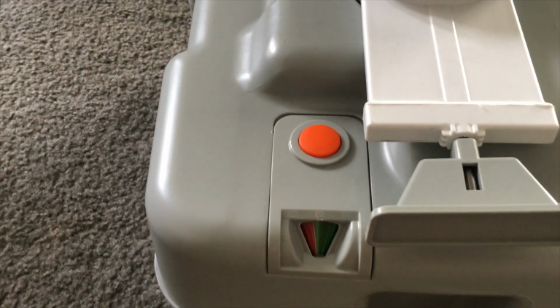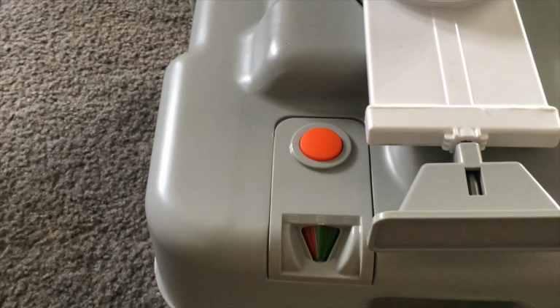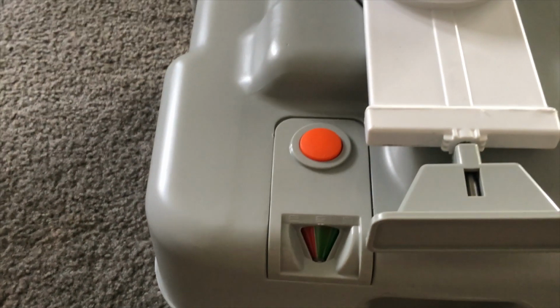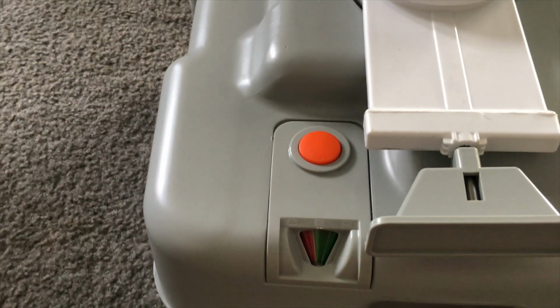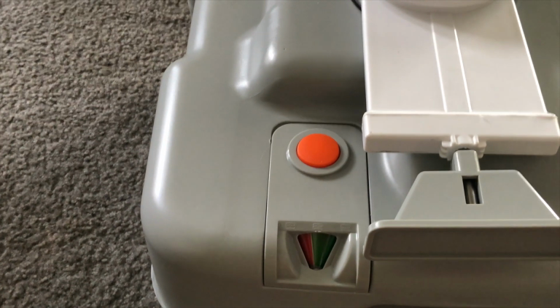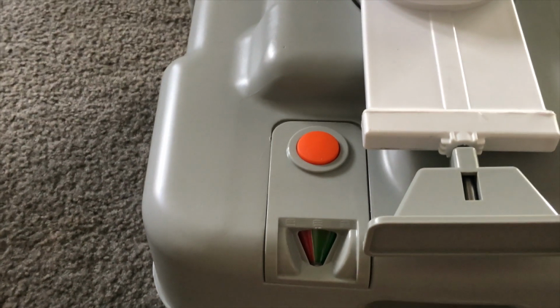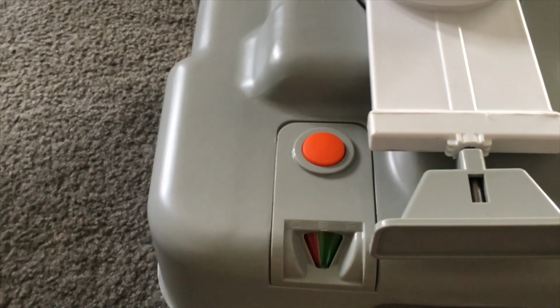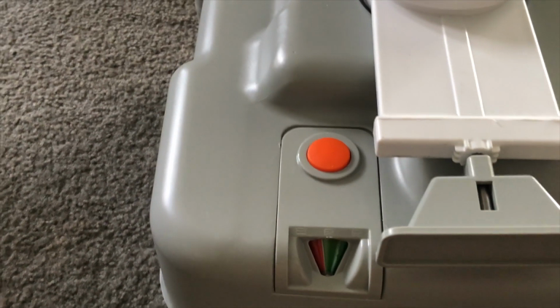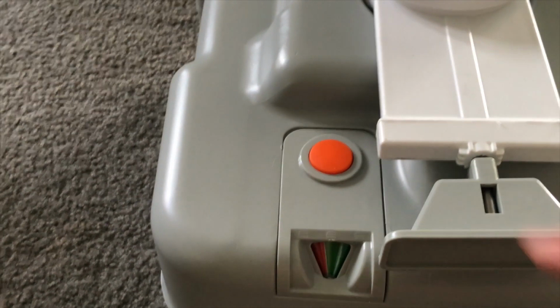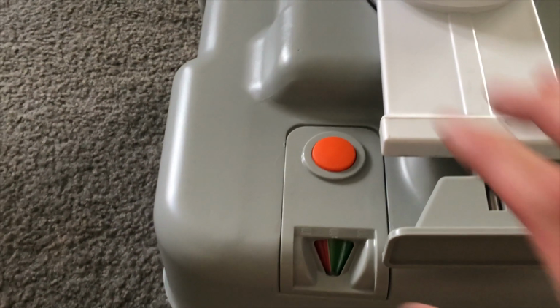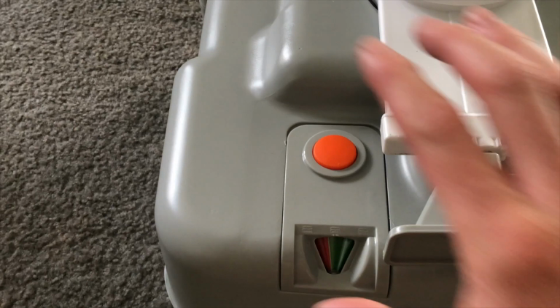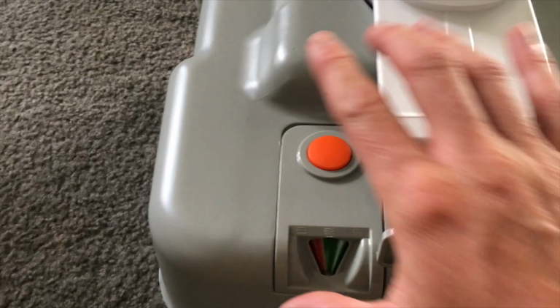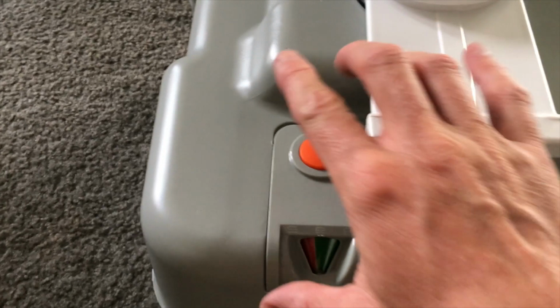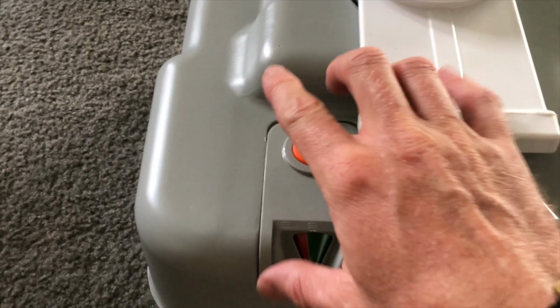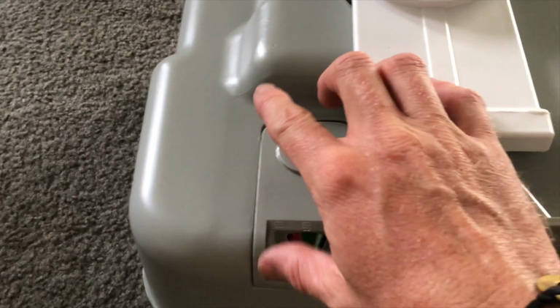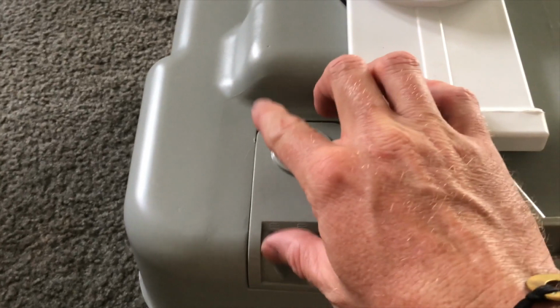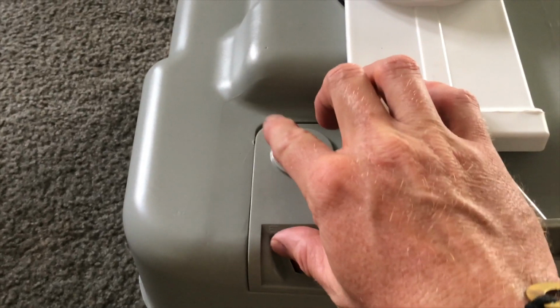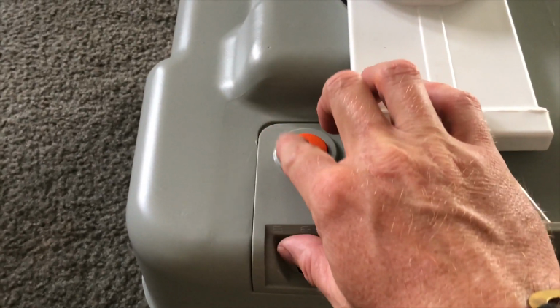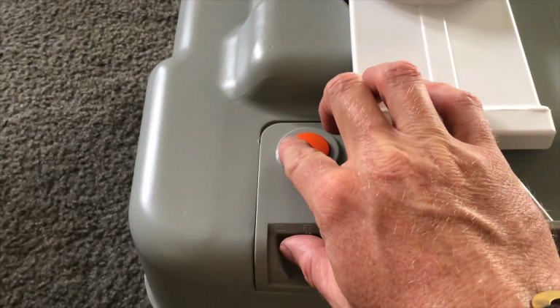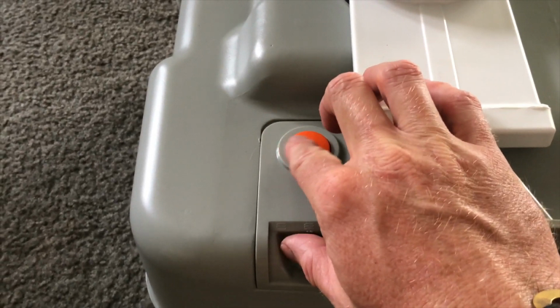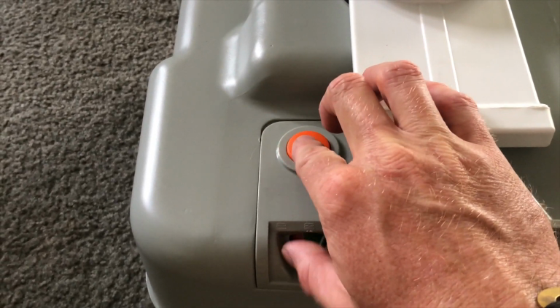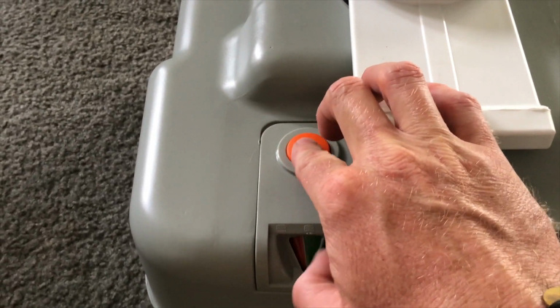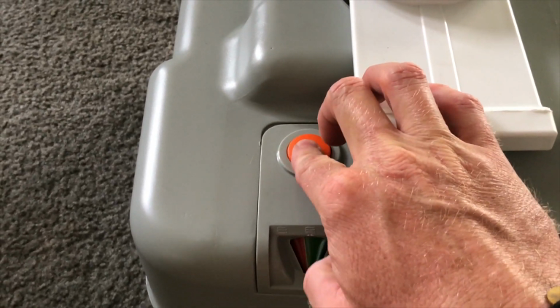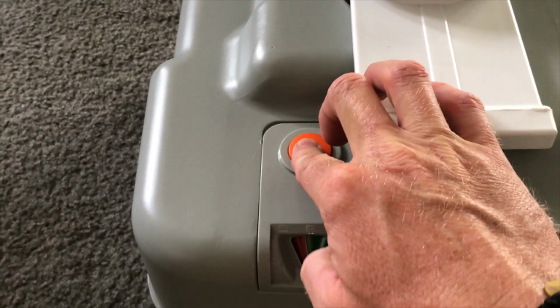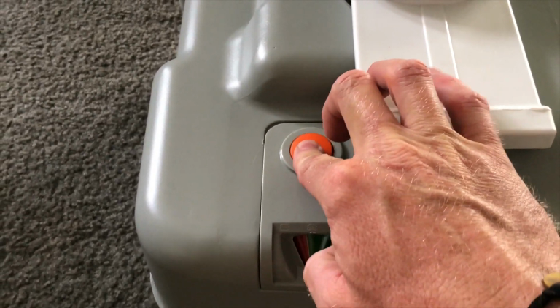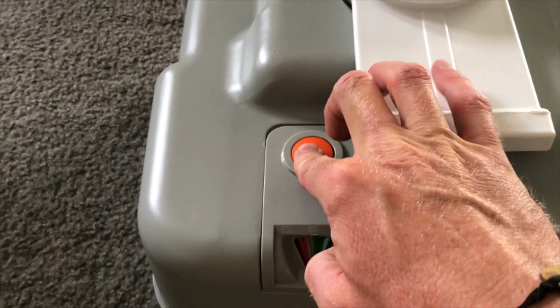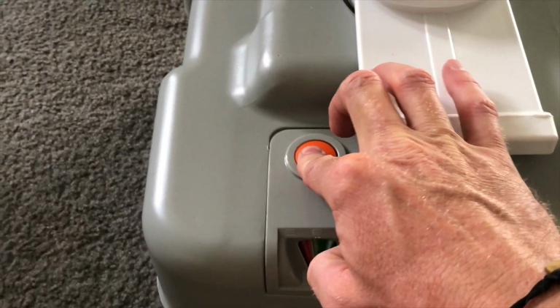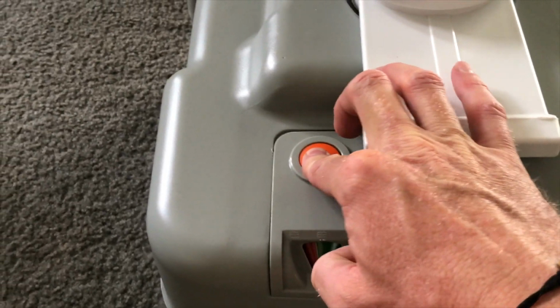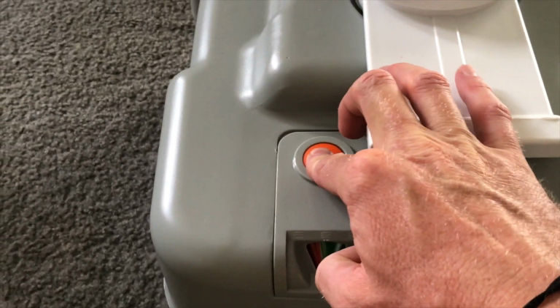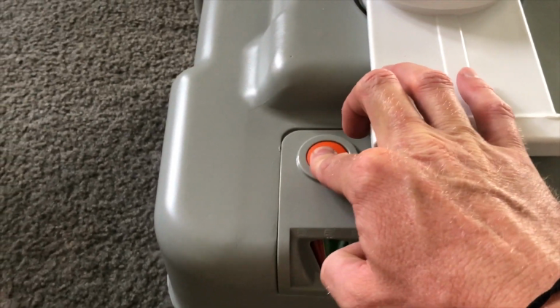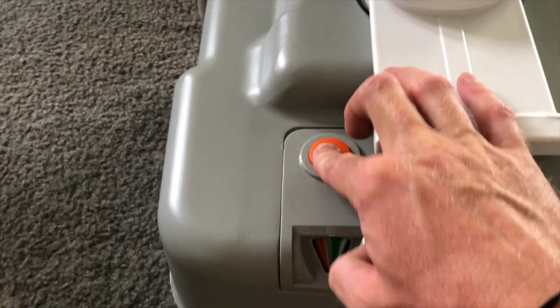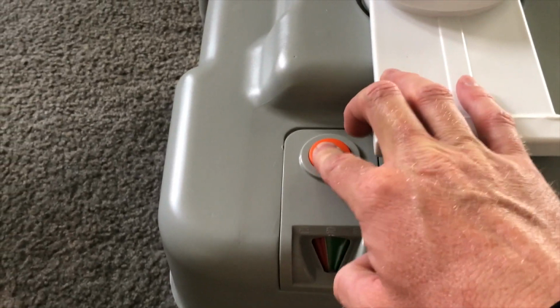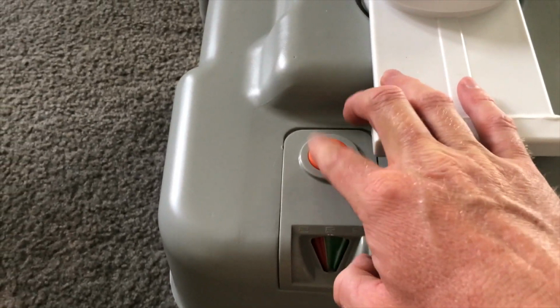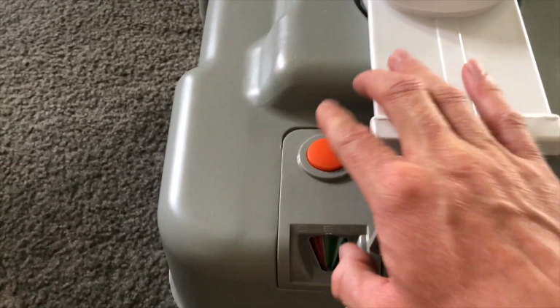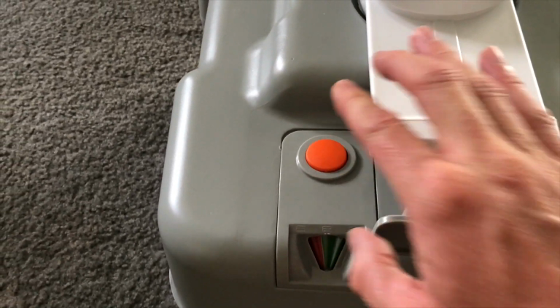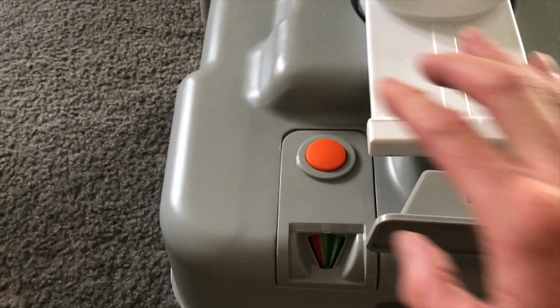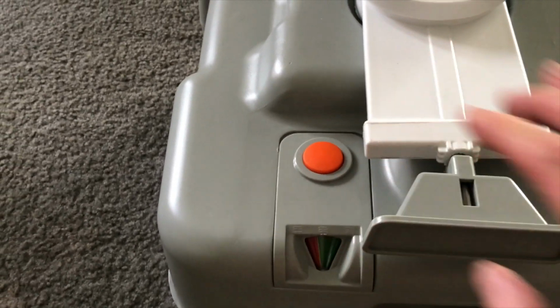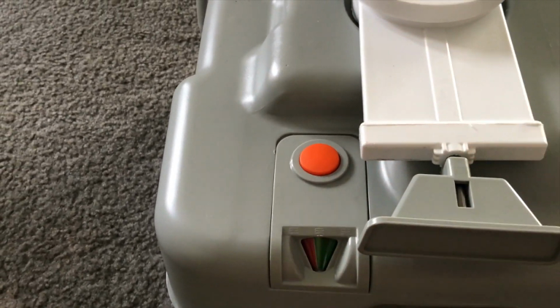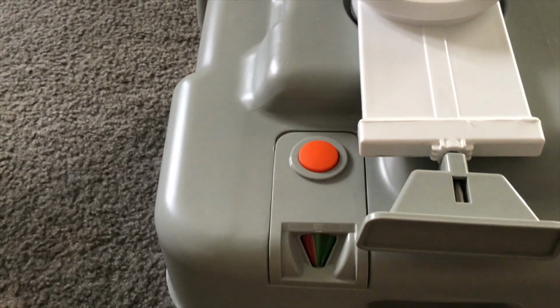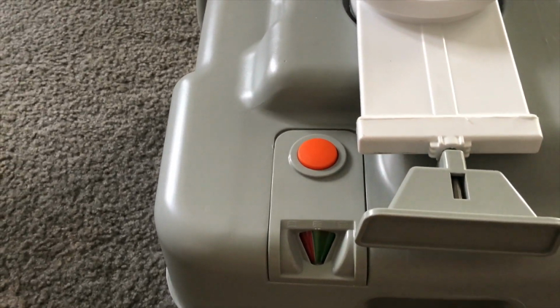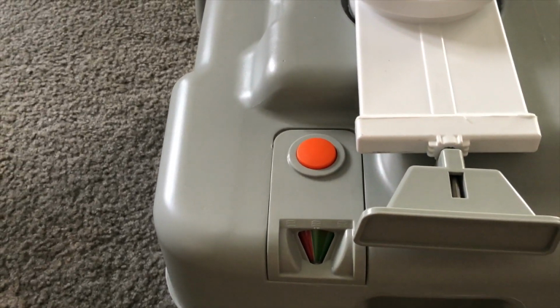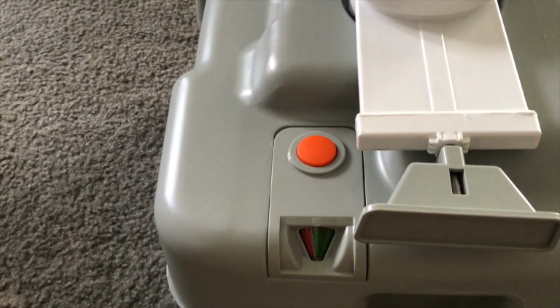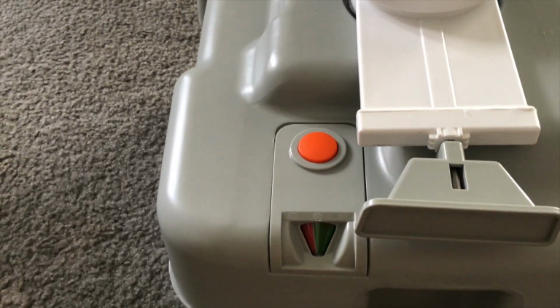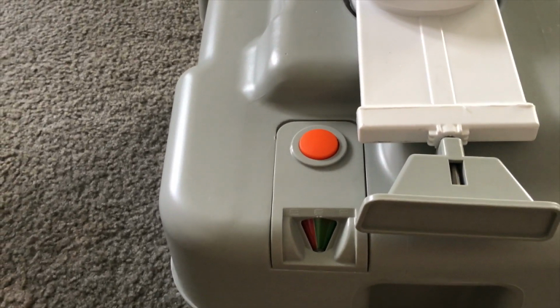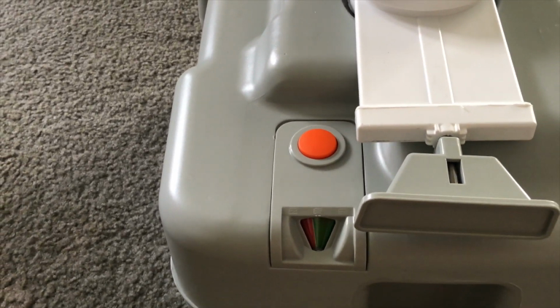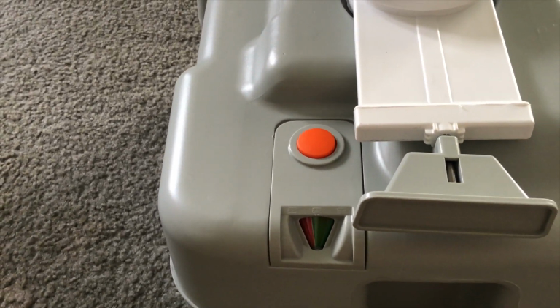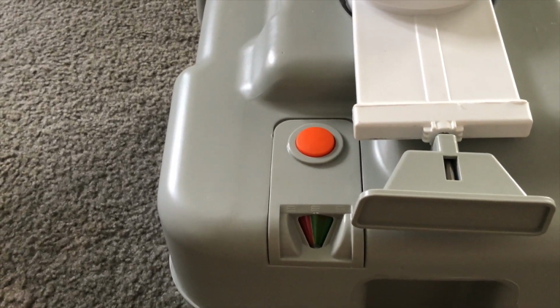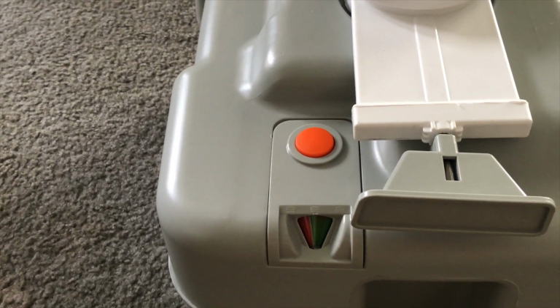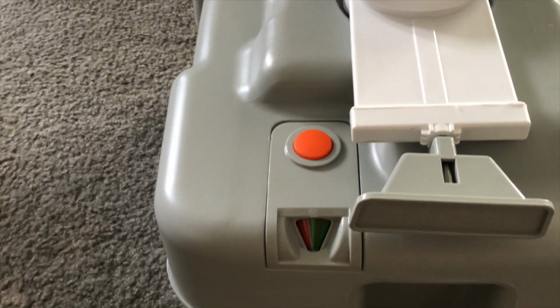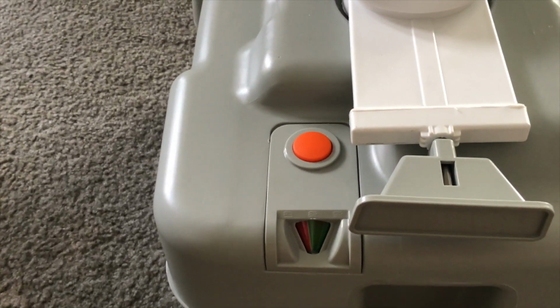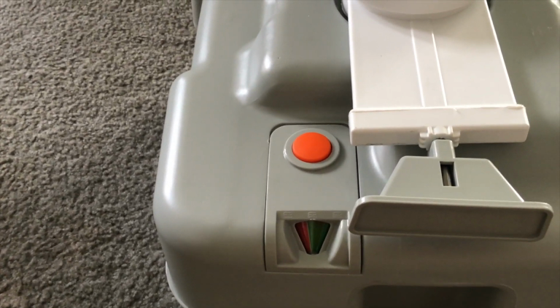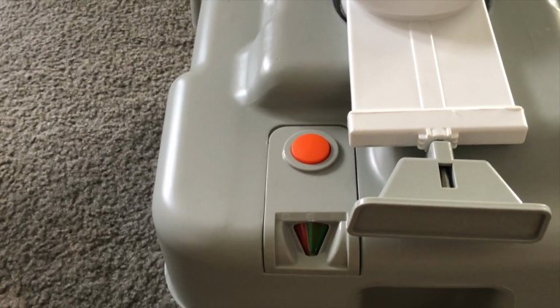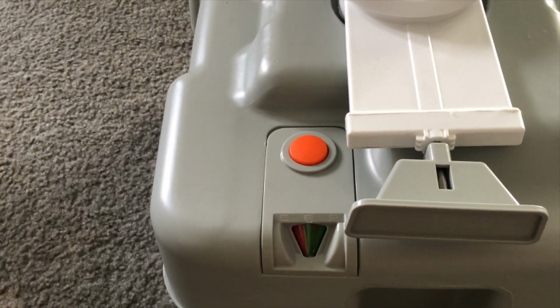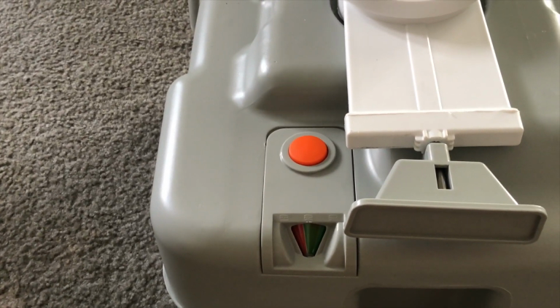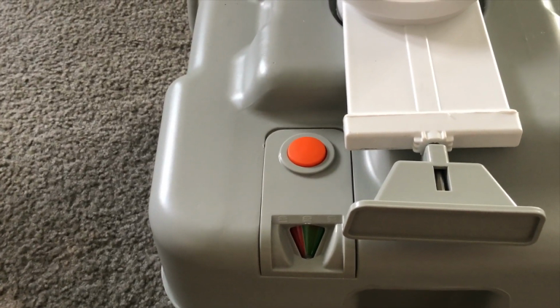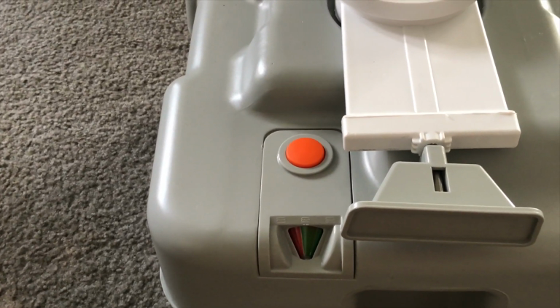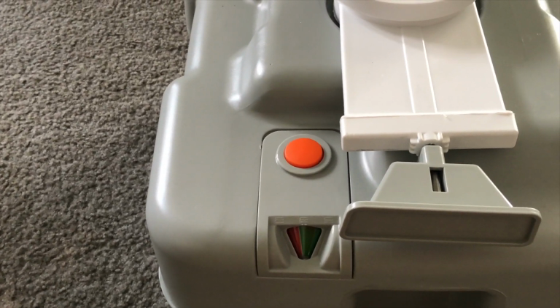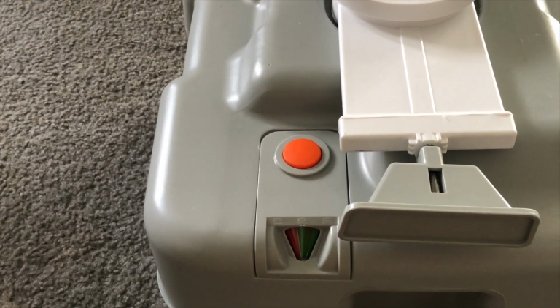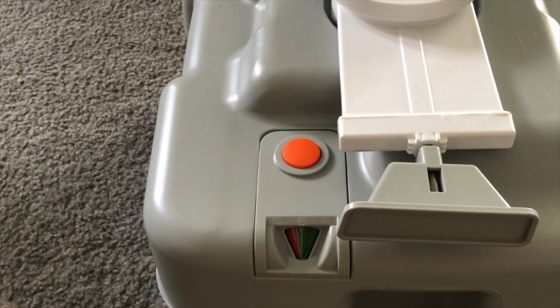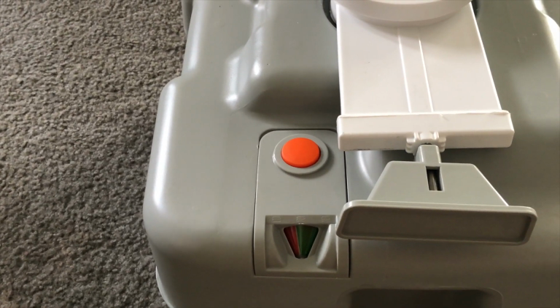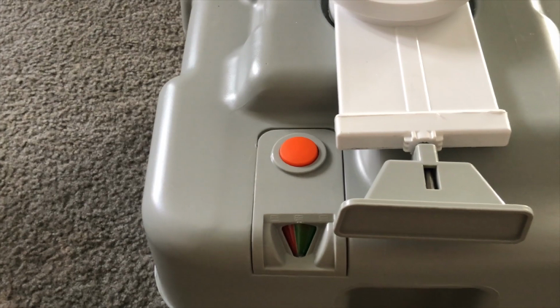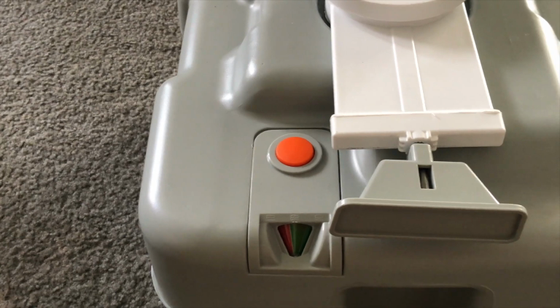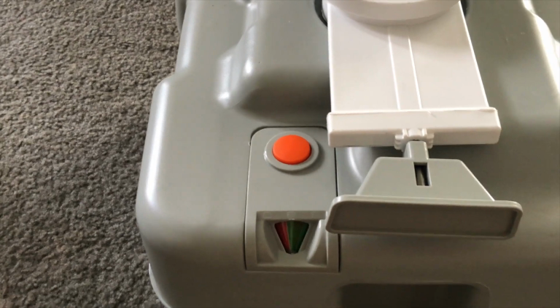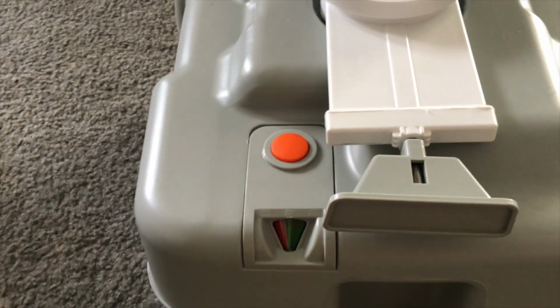Foul odors are a thing of the past with this dreamy odor release button.